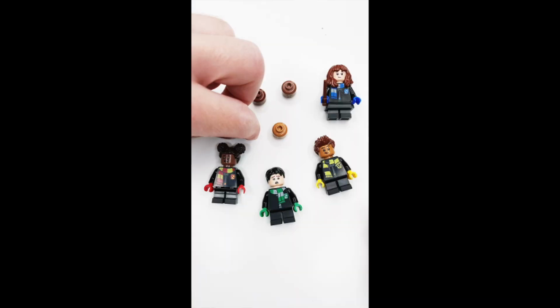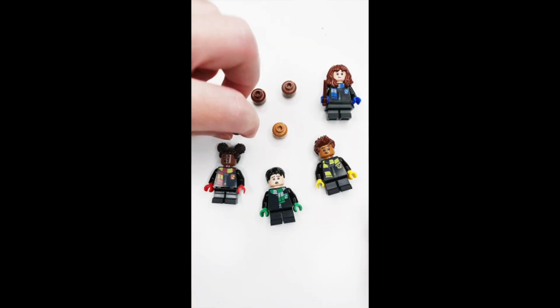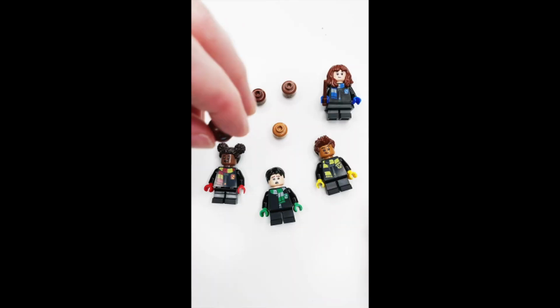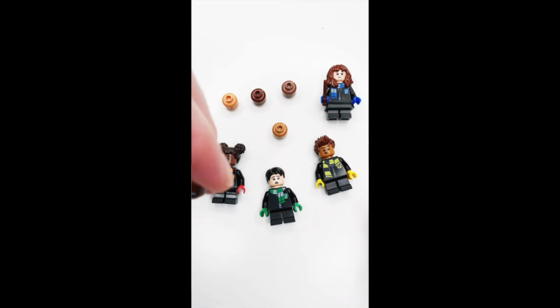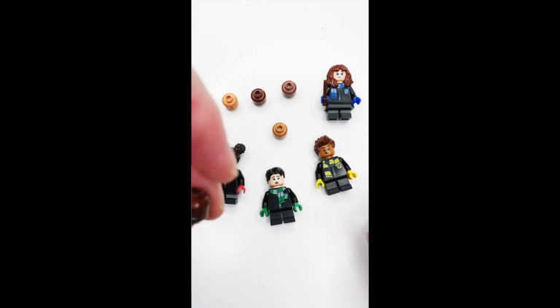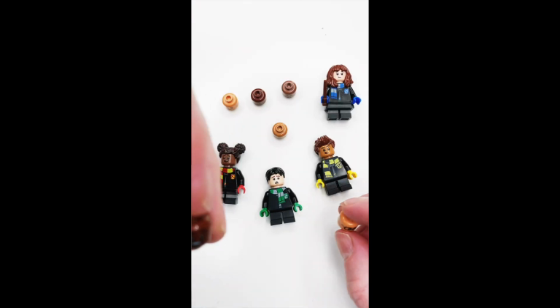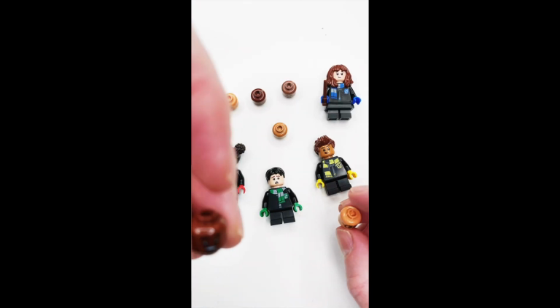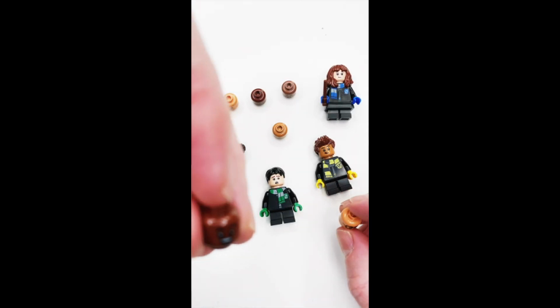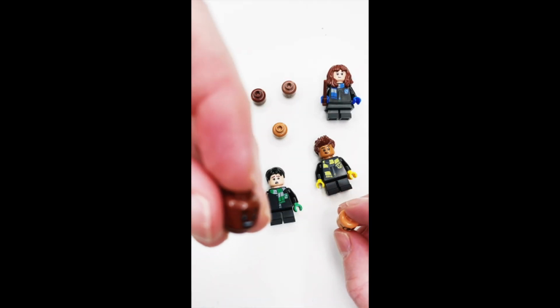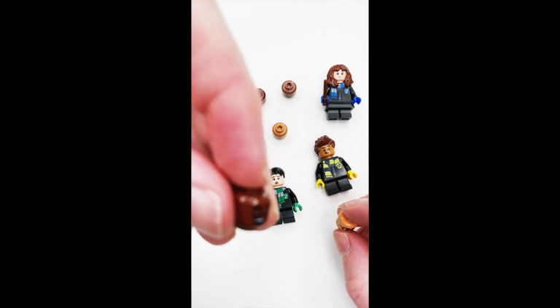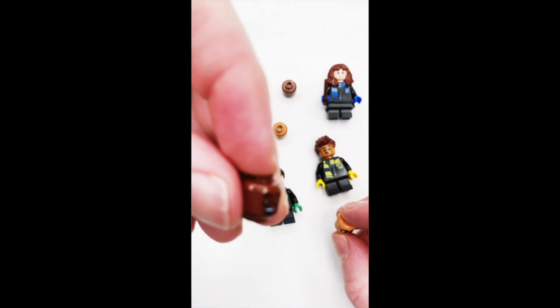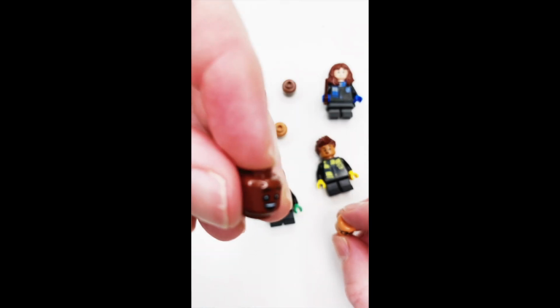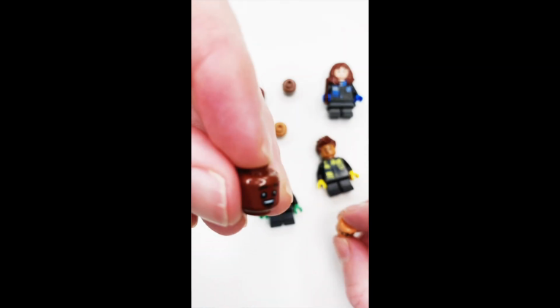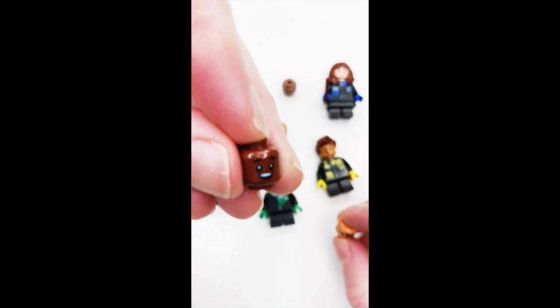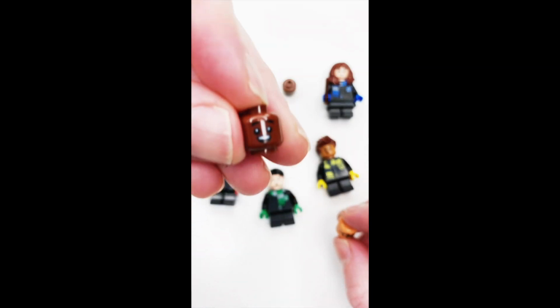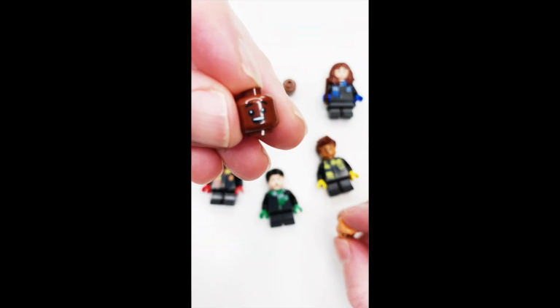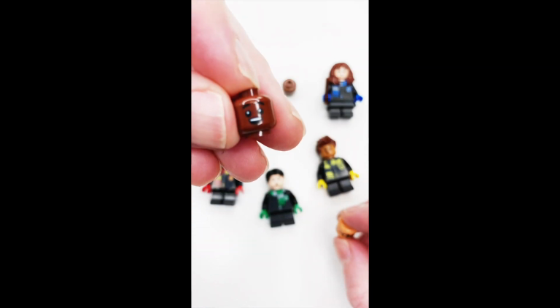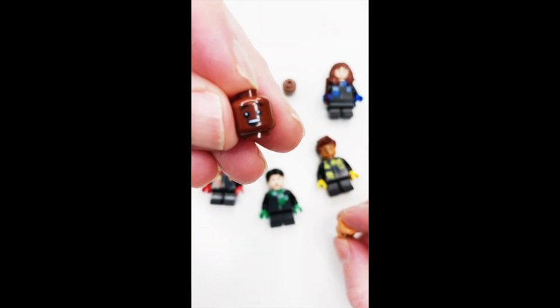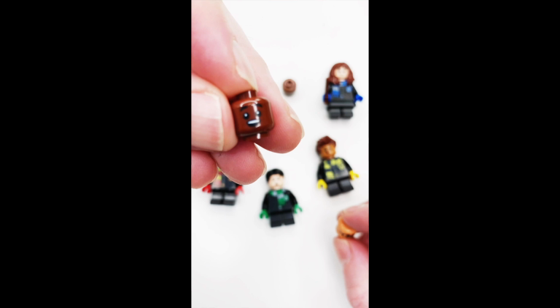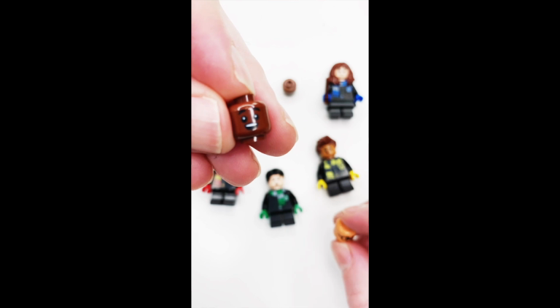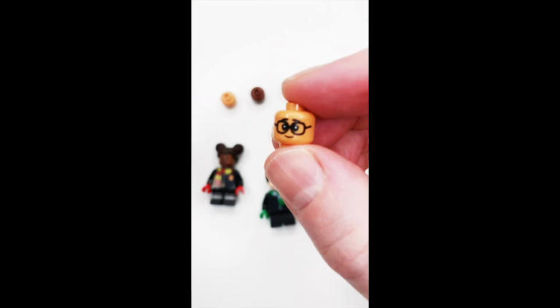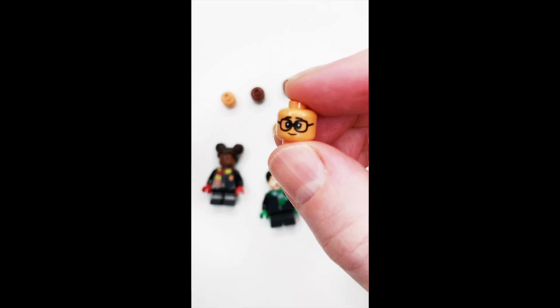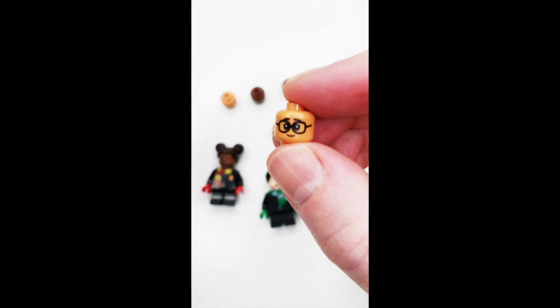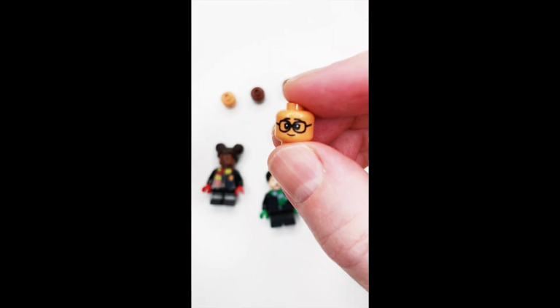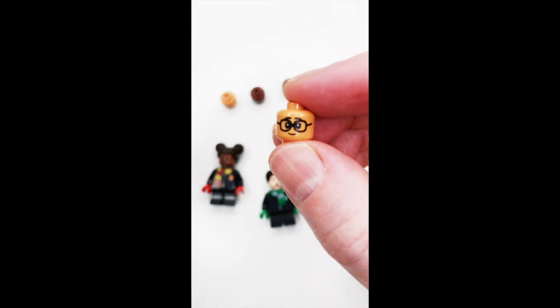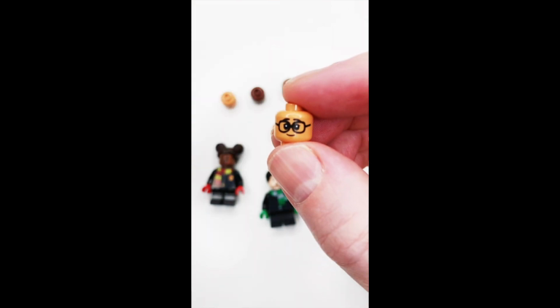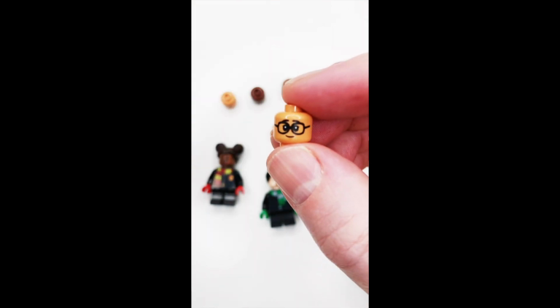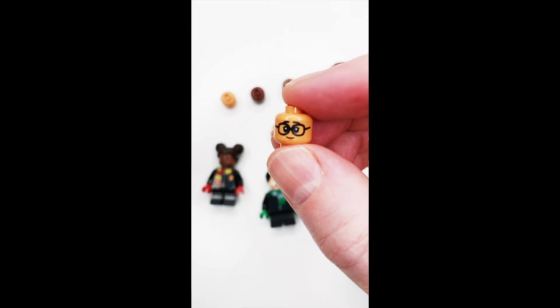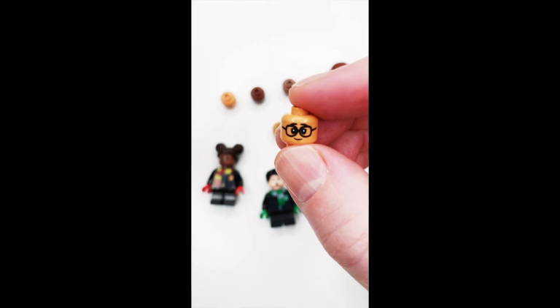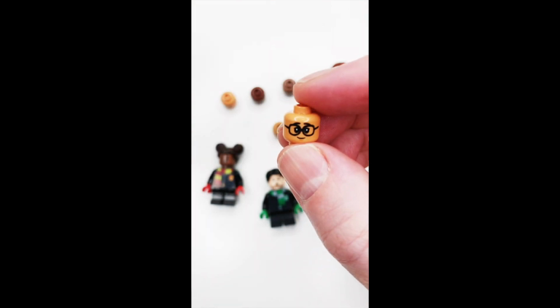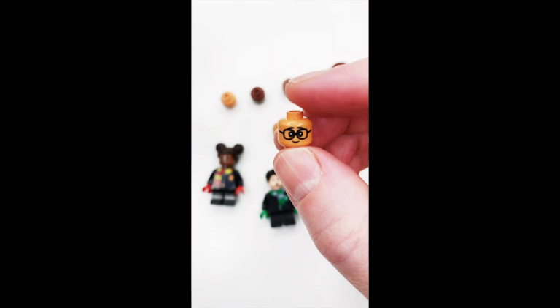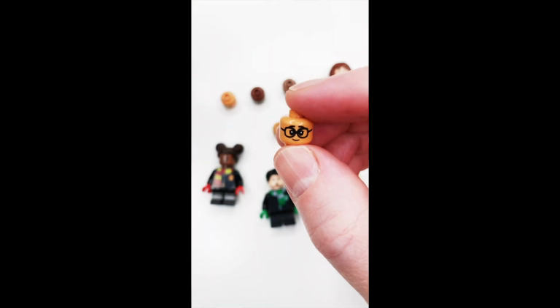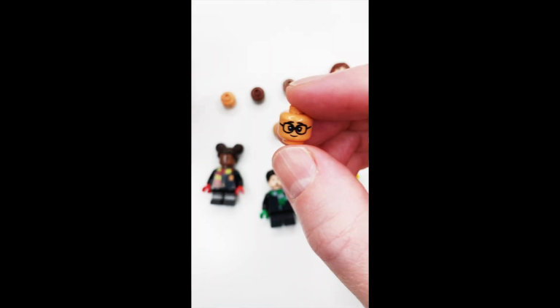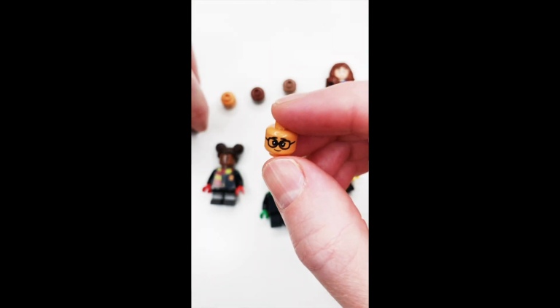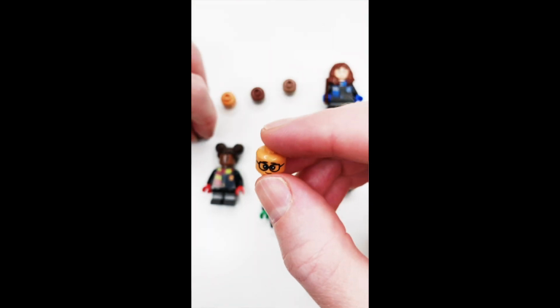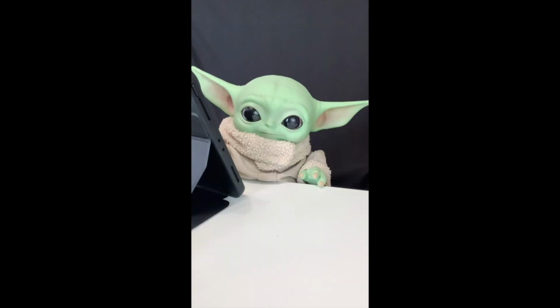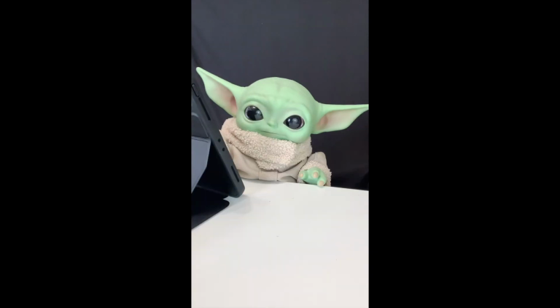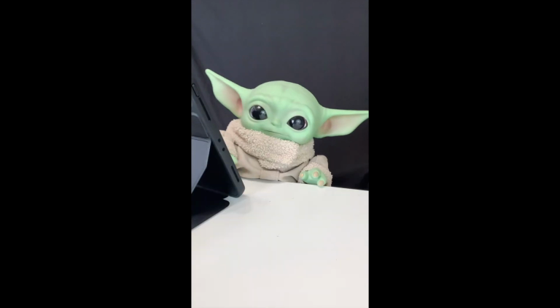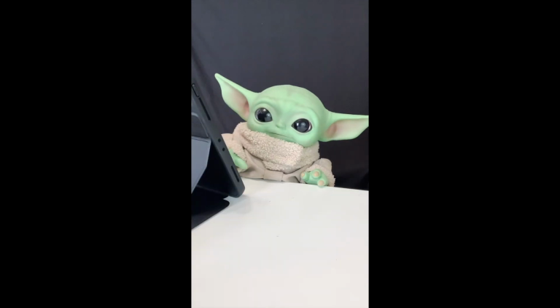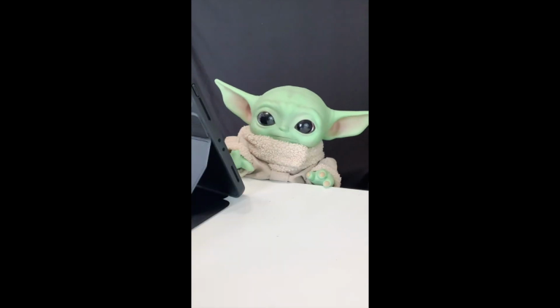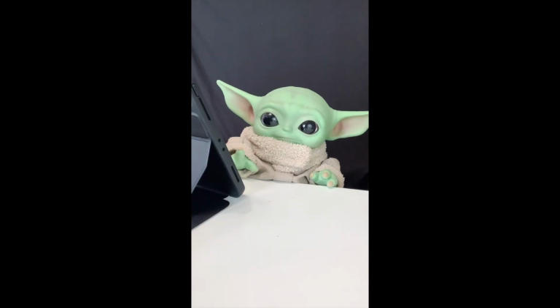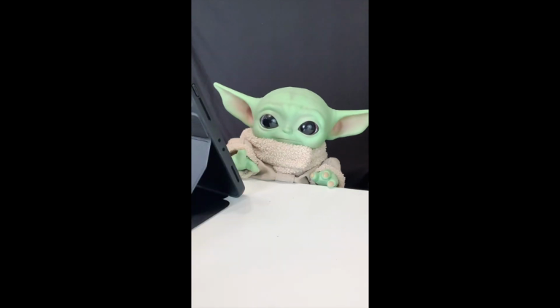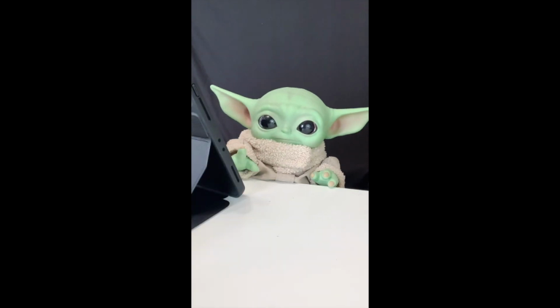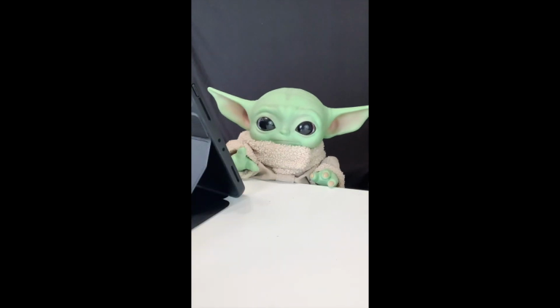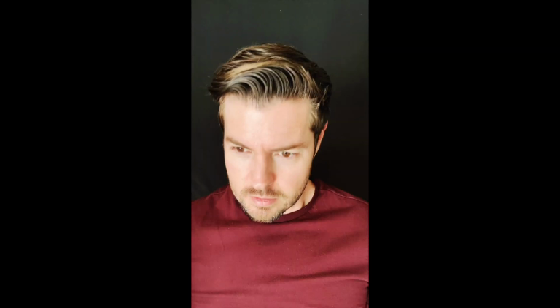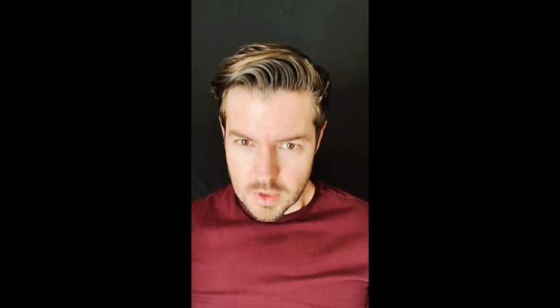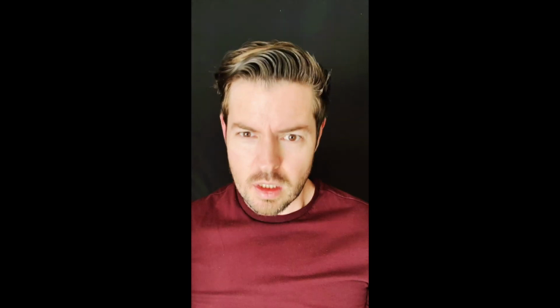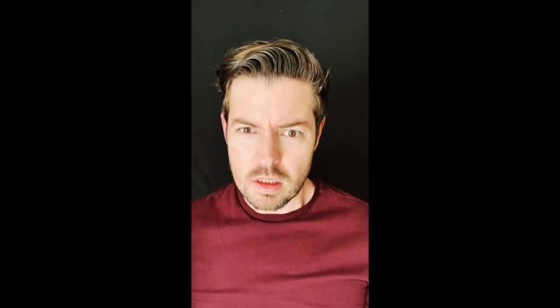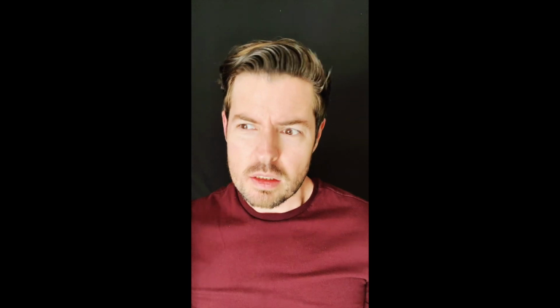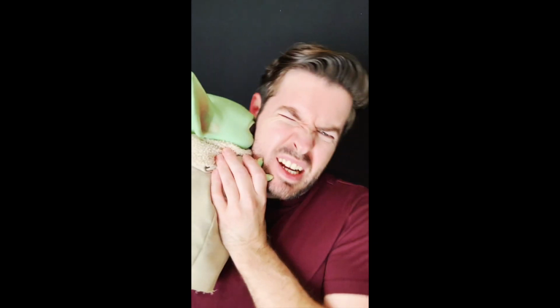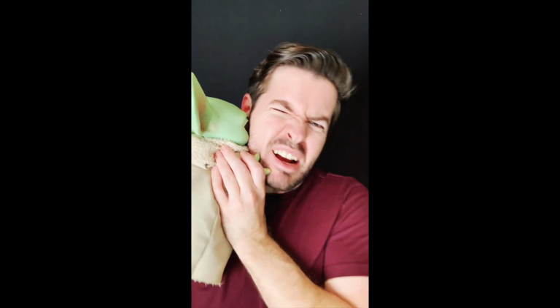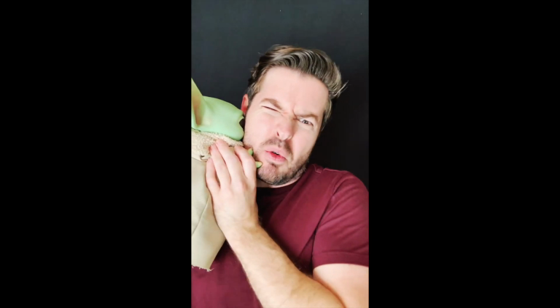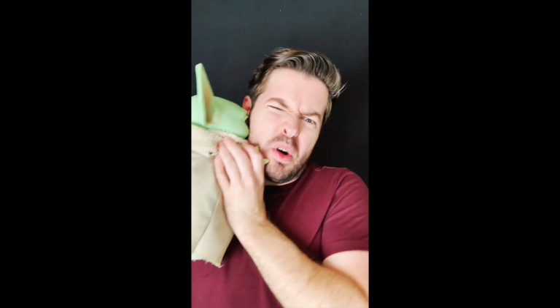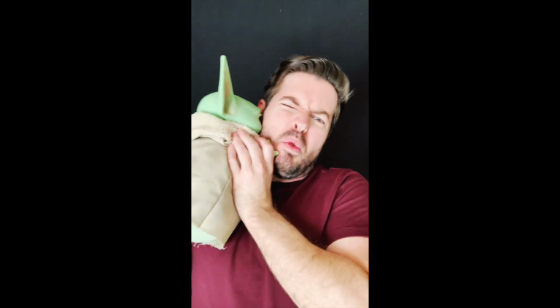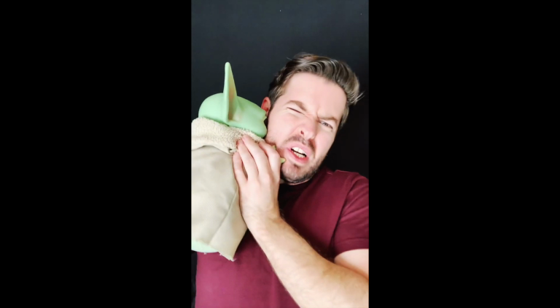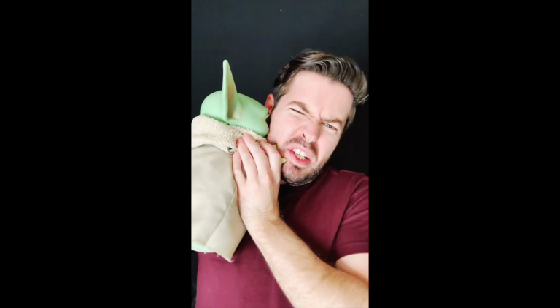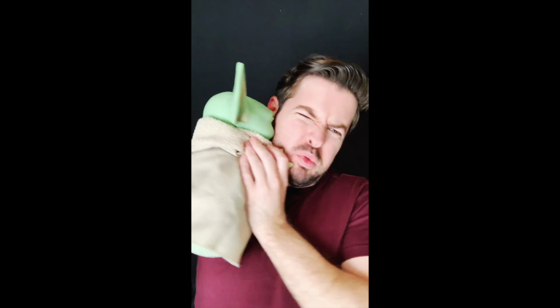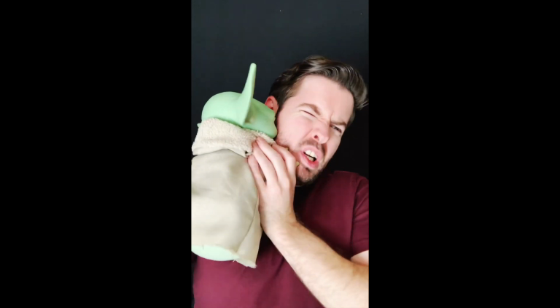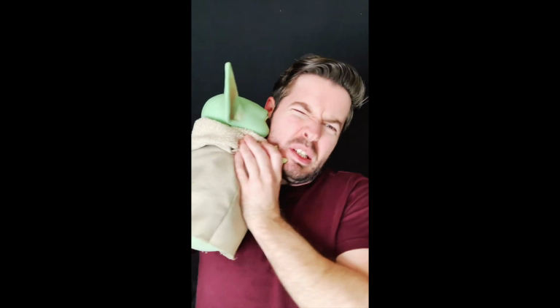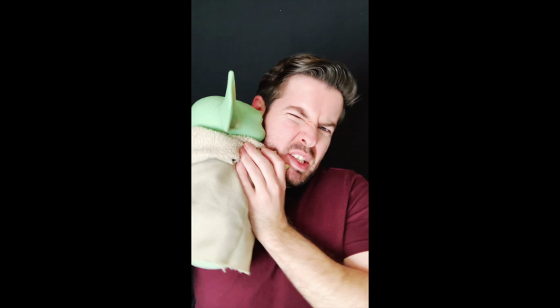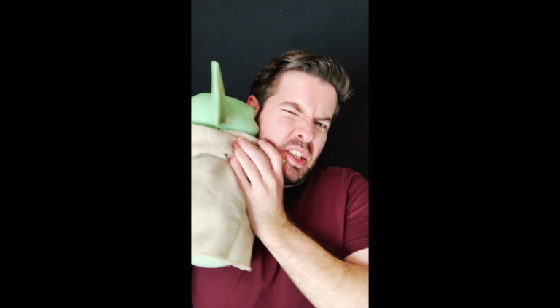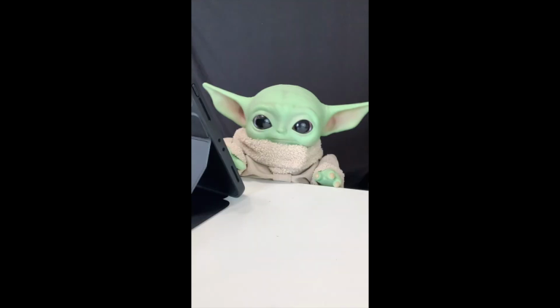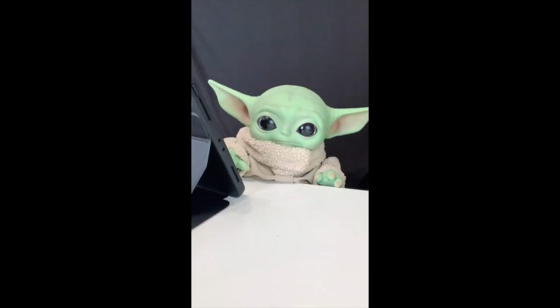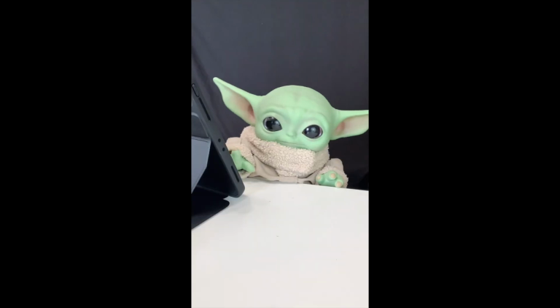It comes with extra pieces so you can customize the minifigures. You can change out the heads. Does your head come off? Ow! What is wrong with you? Sorry.